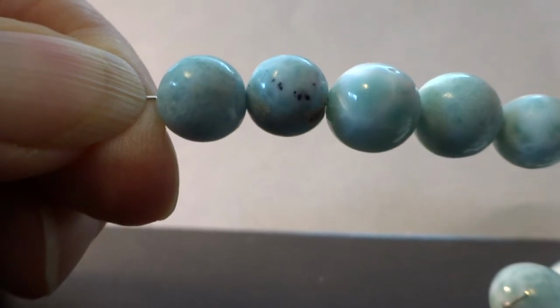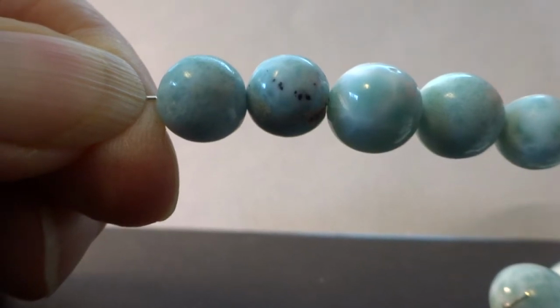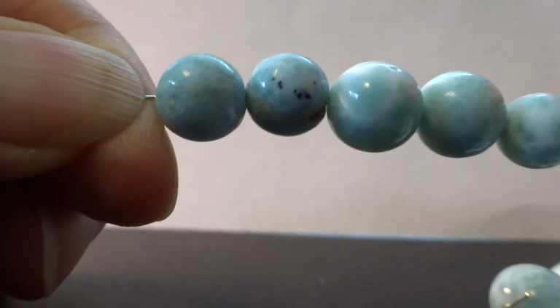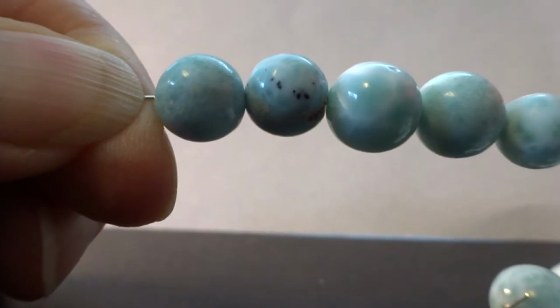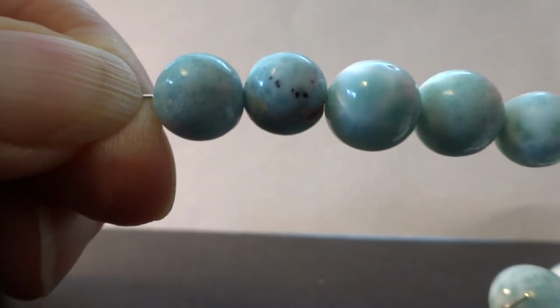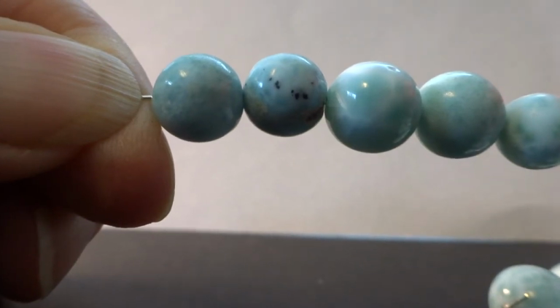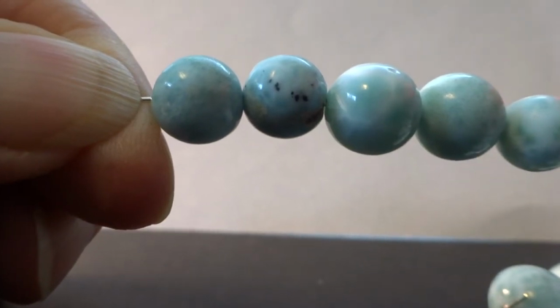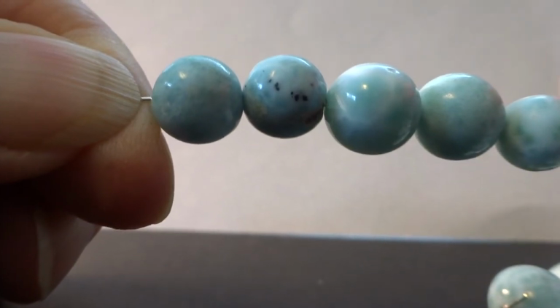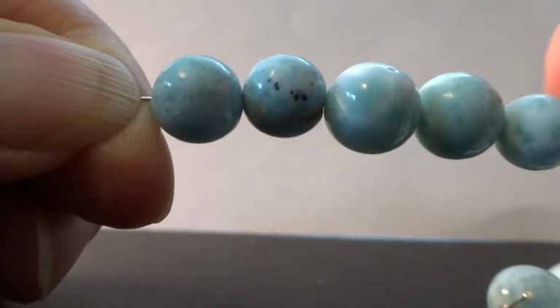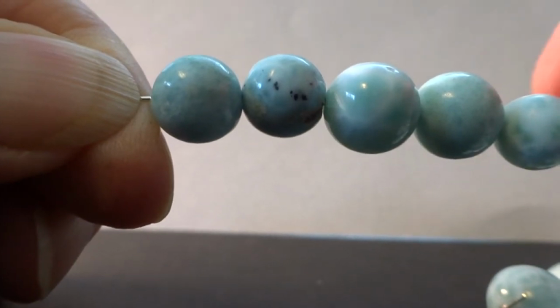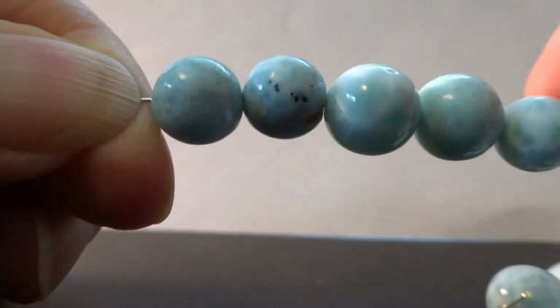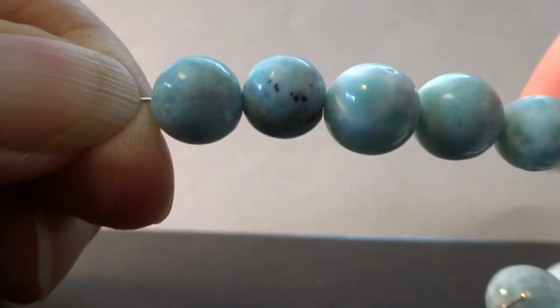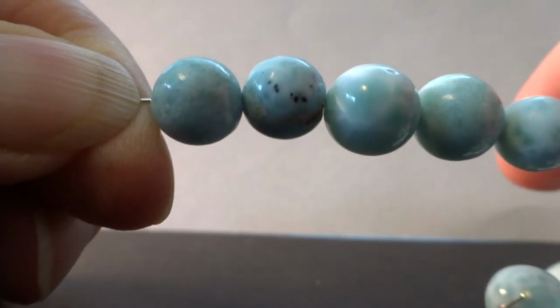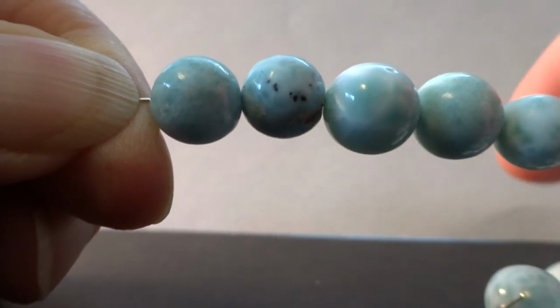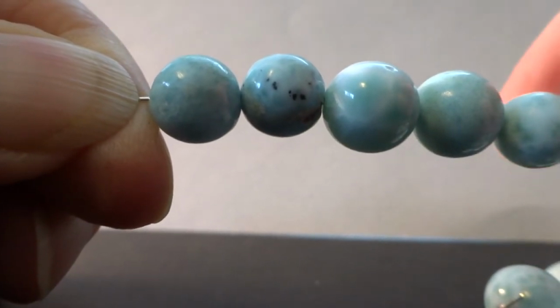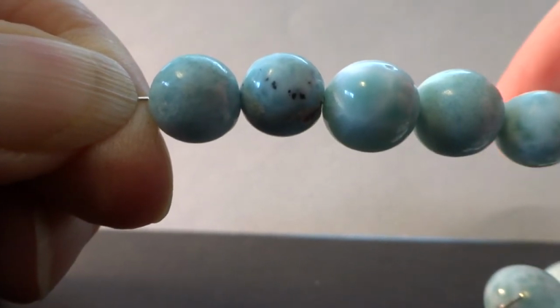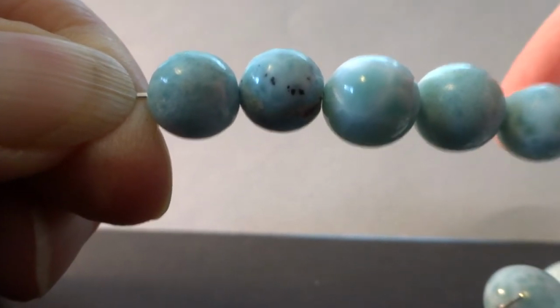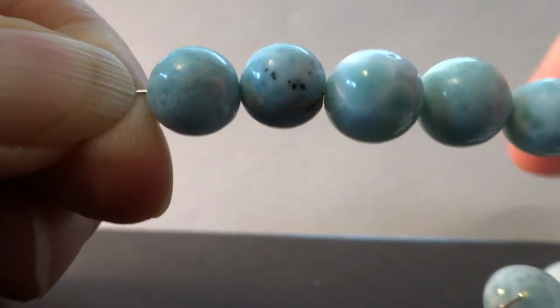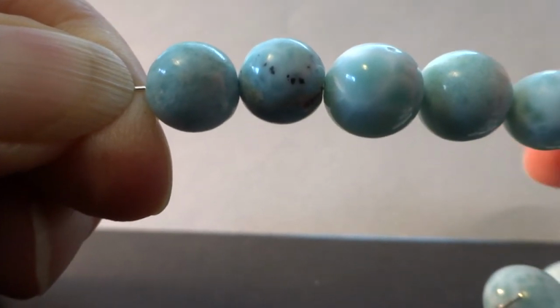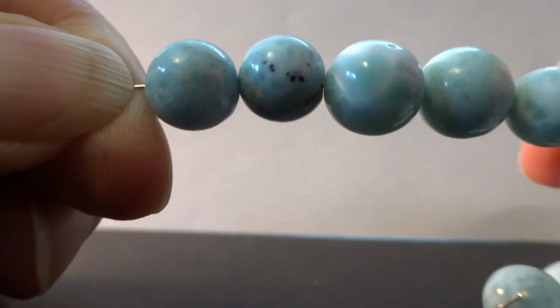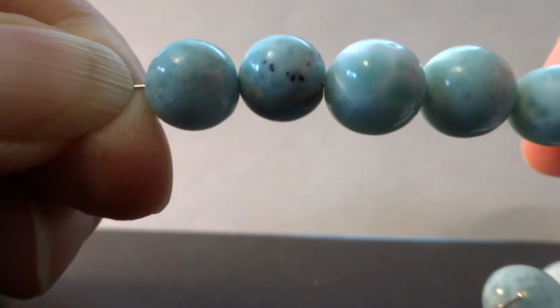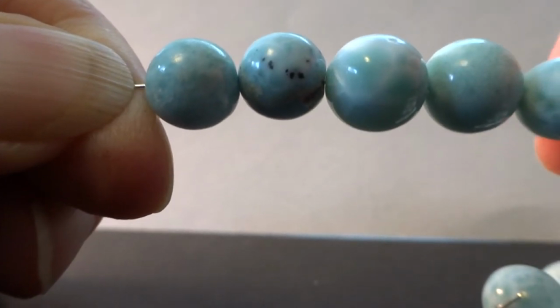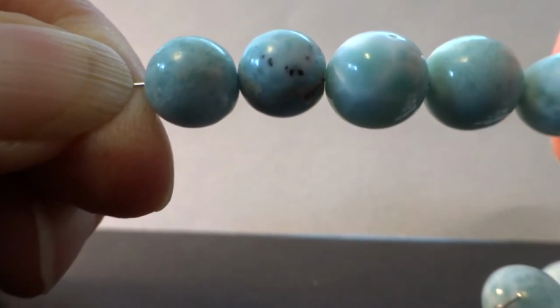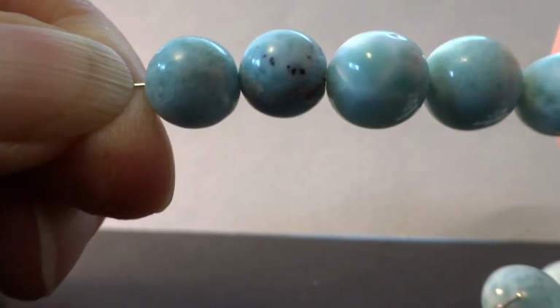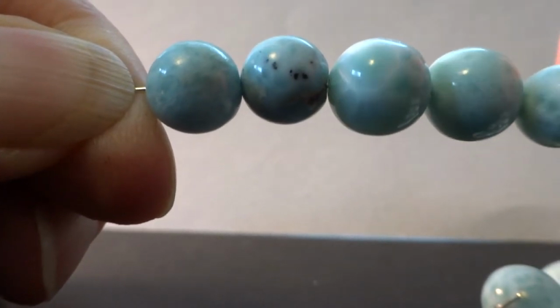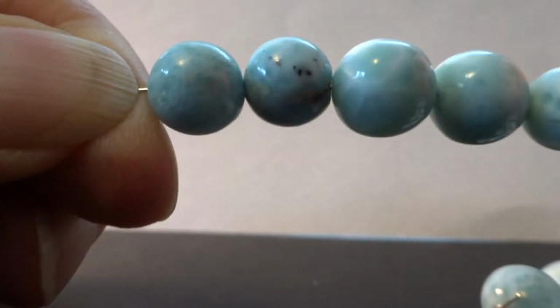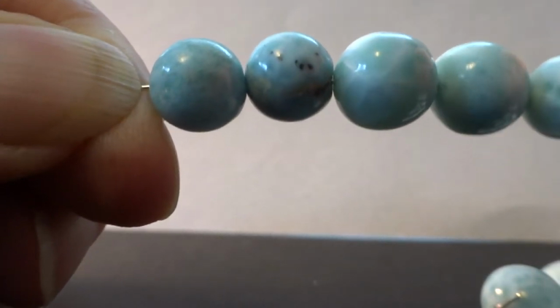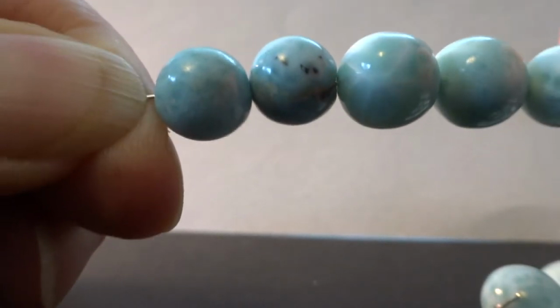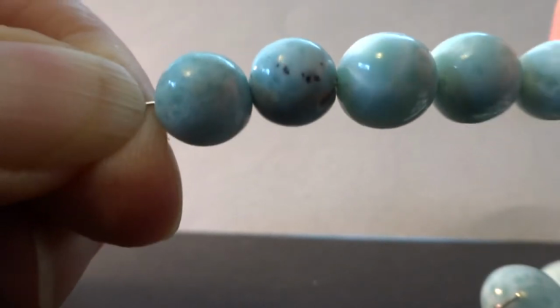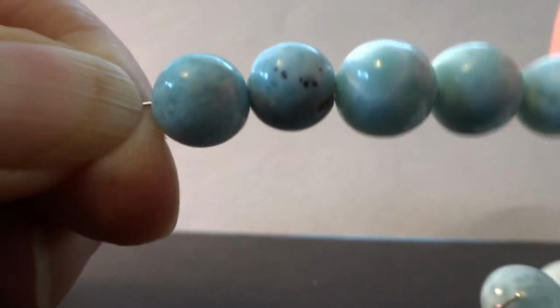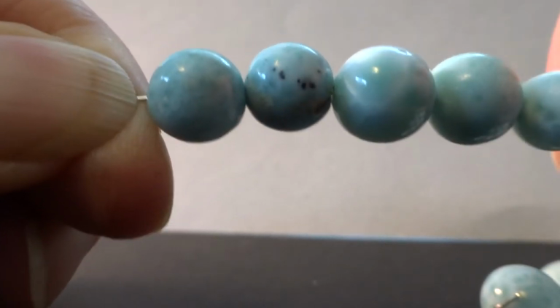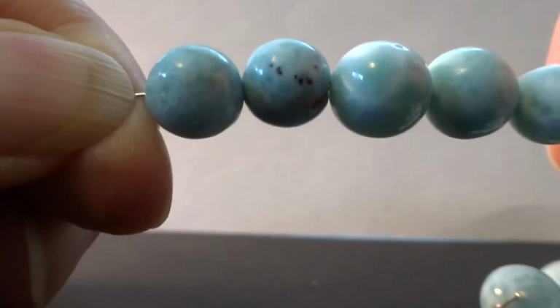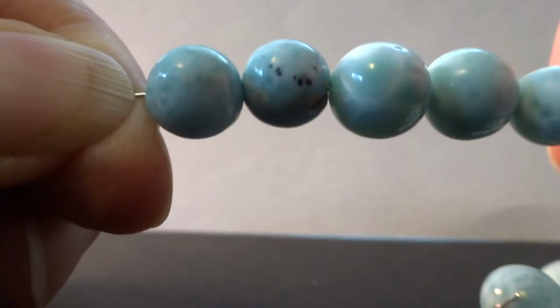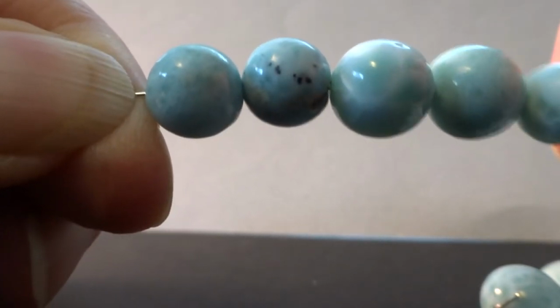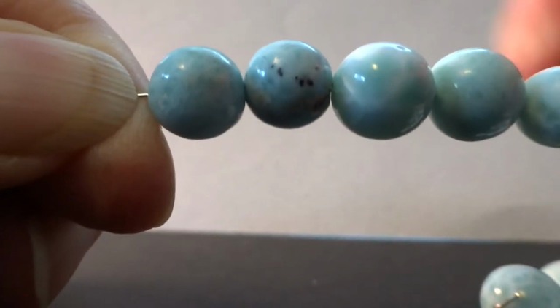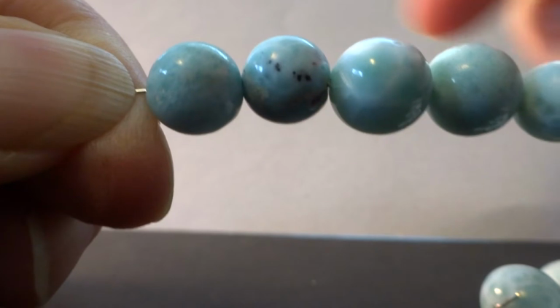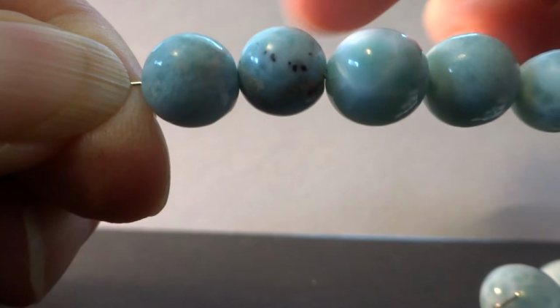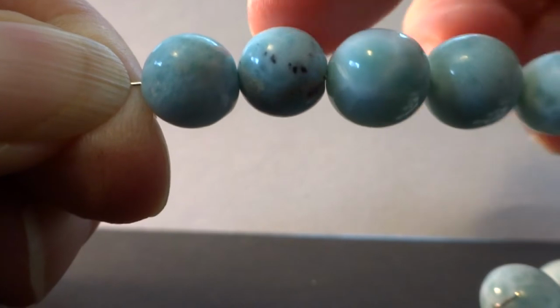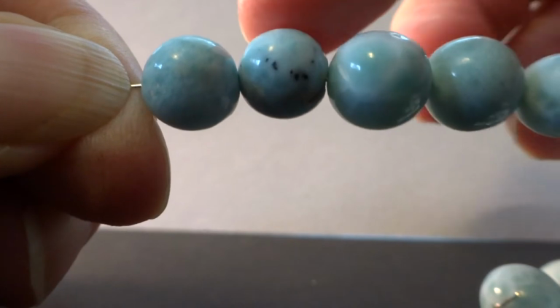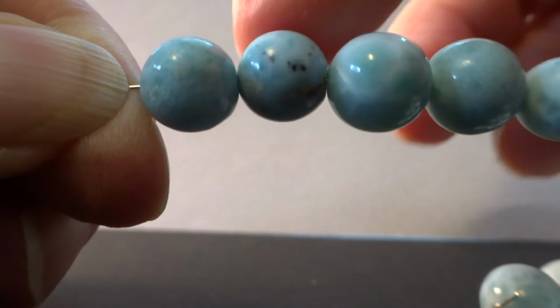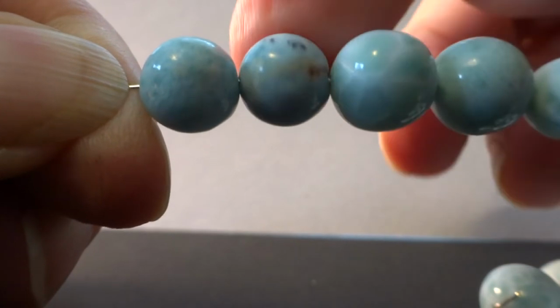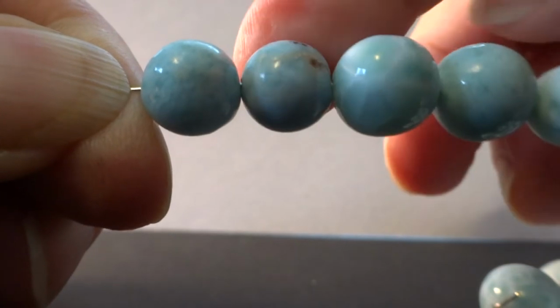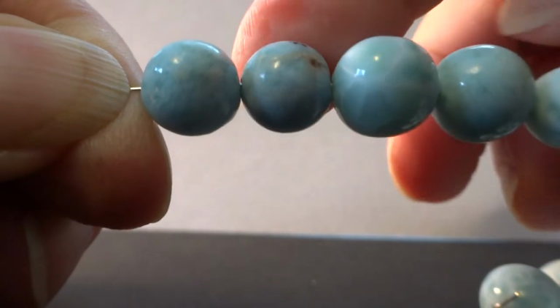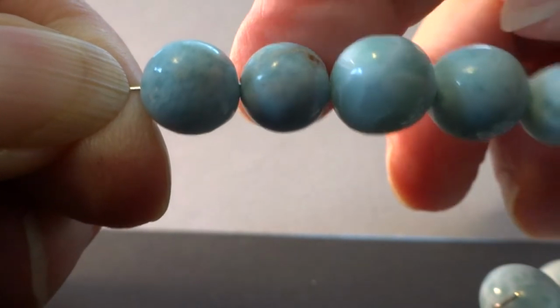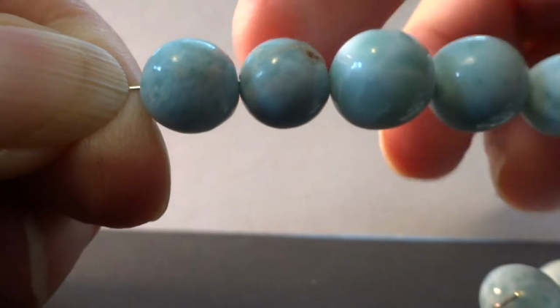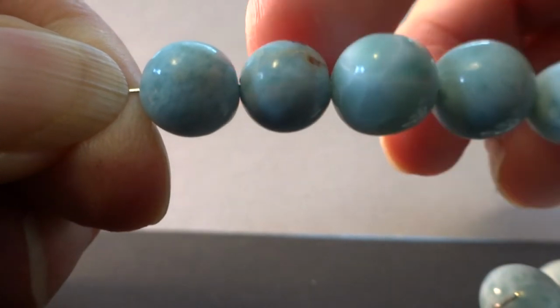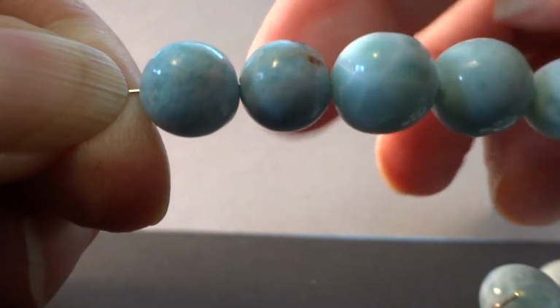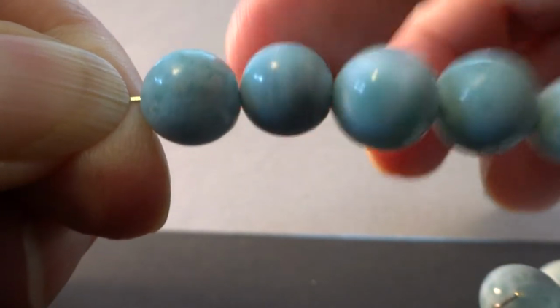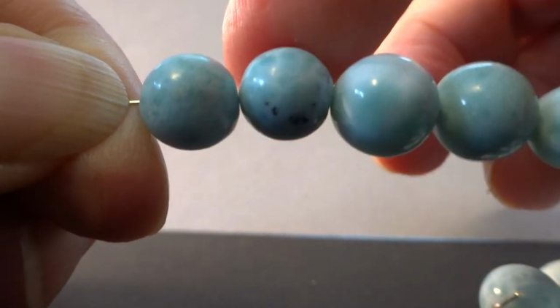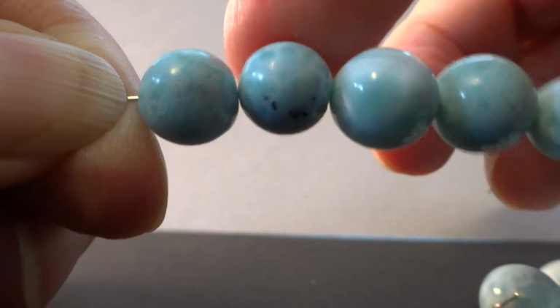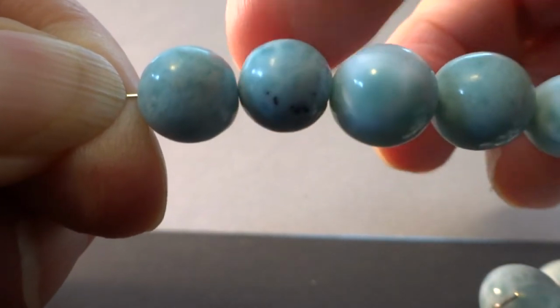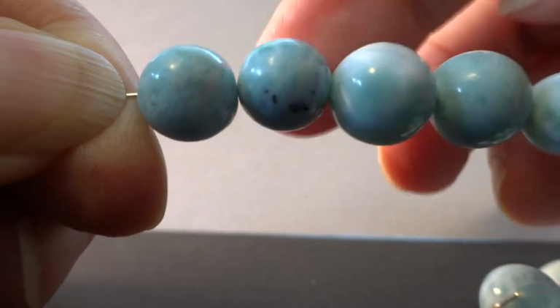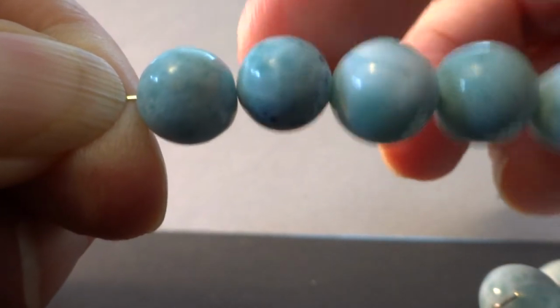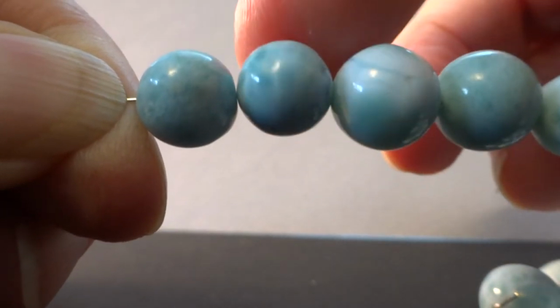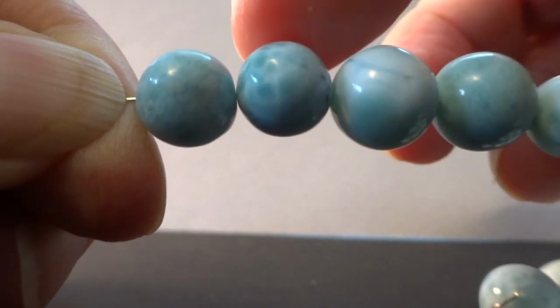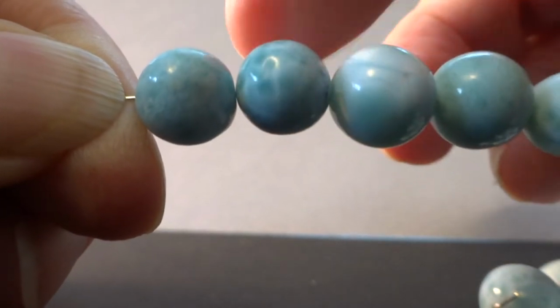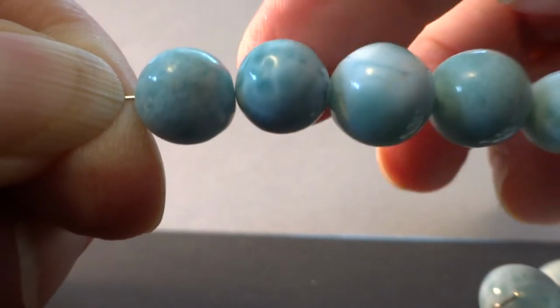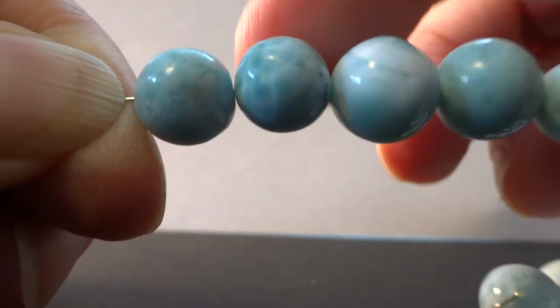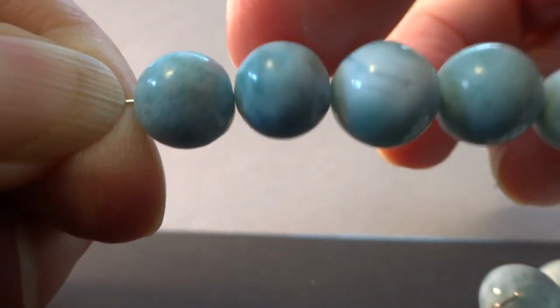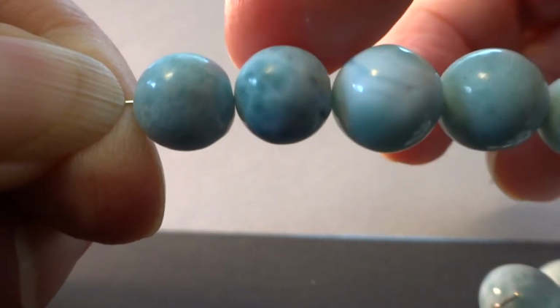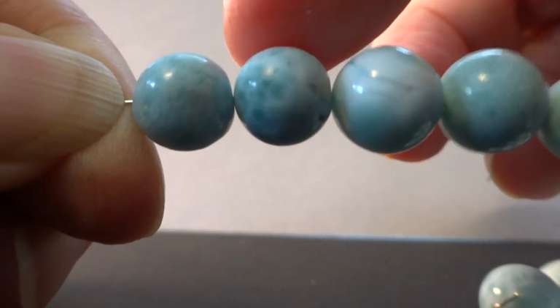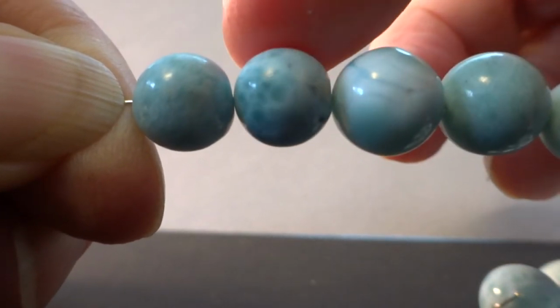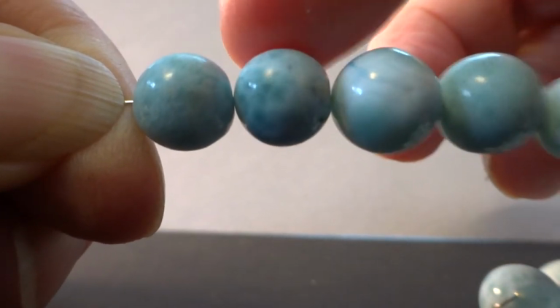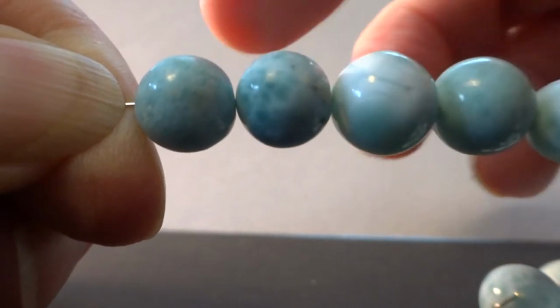This is strand one. Bead two on this strand is the only one with a brown spot.